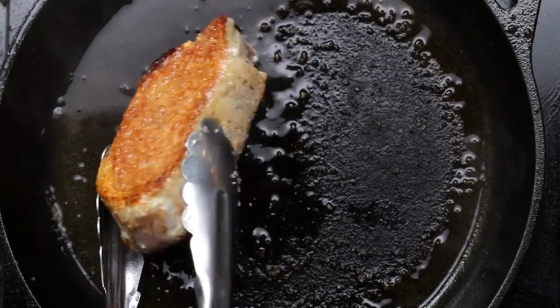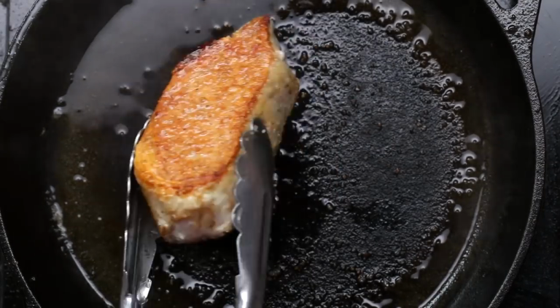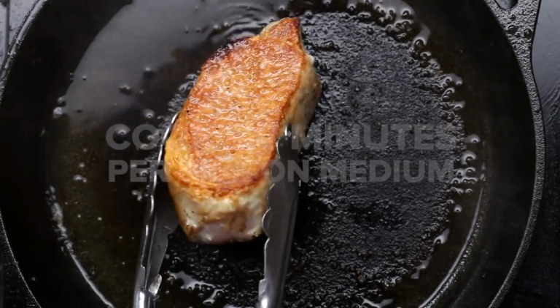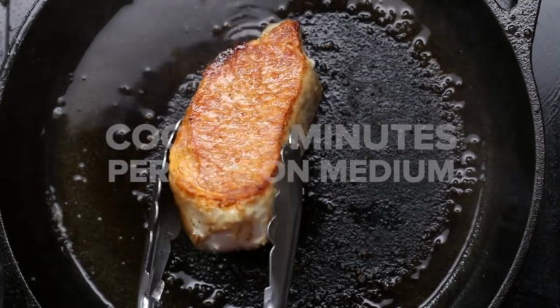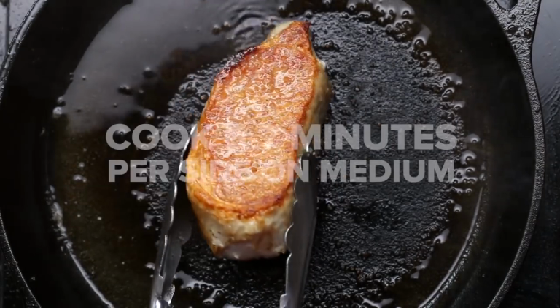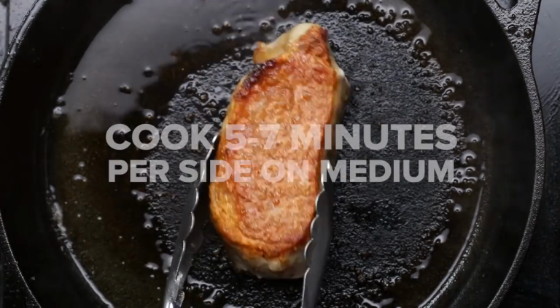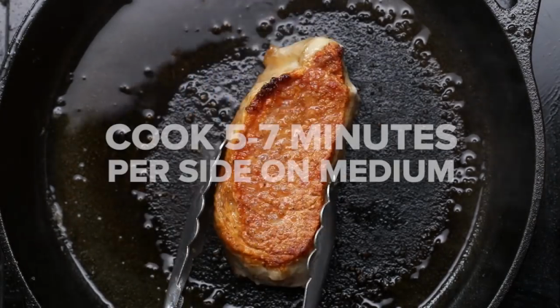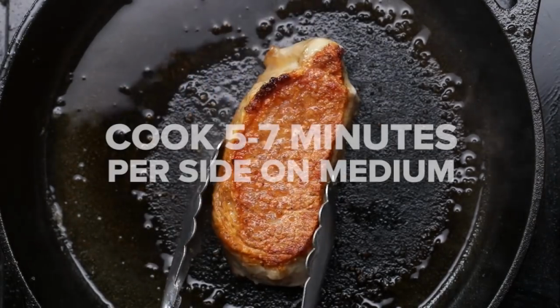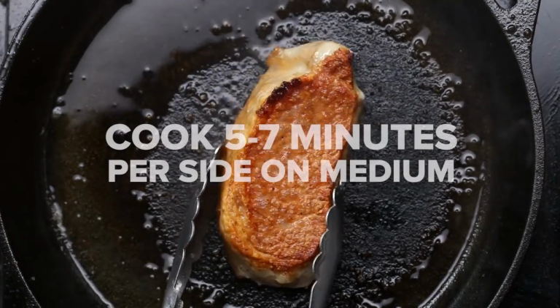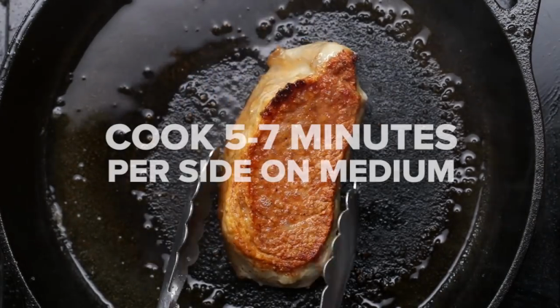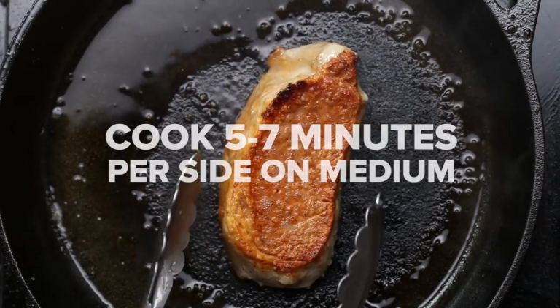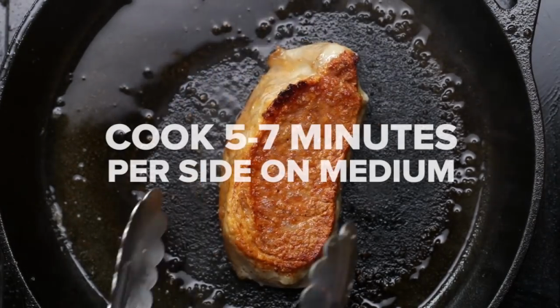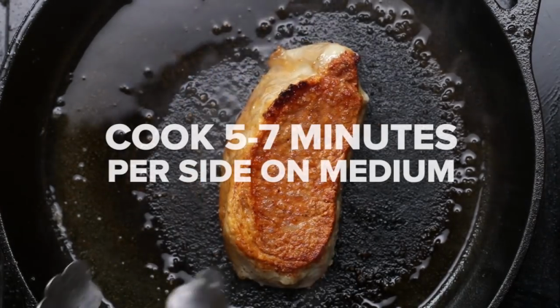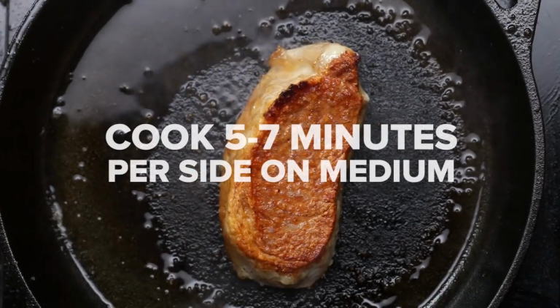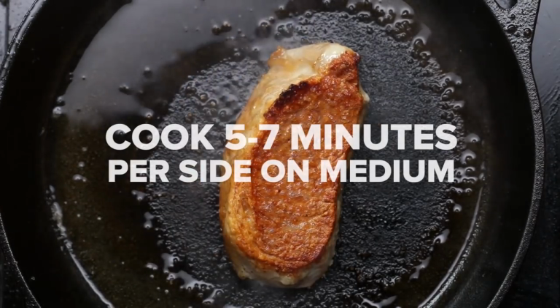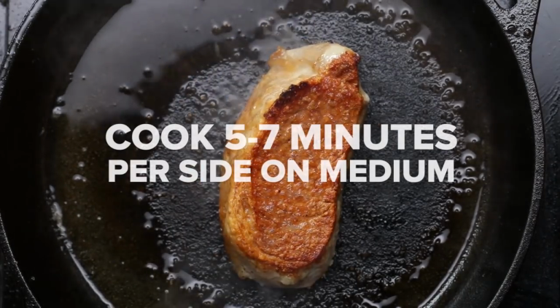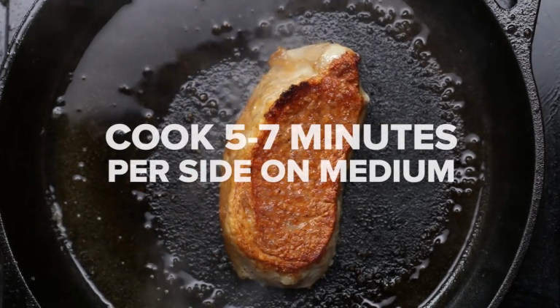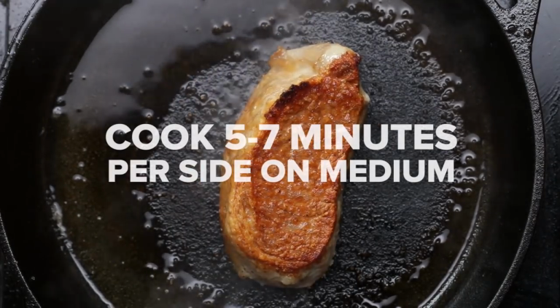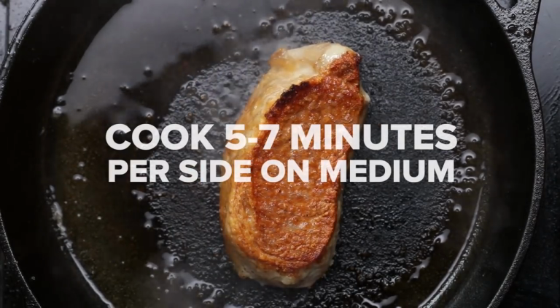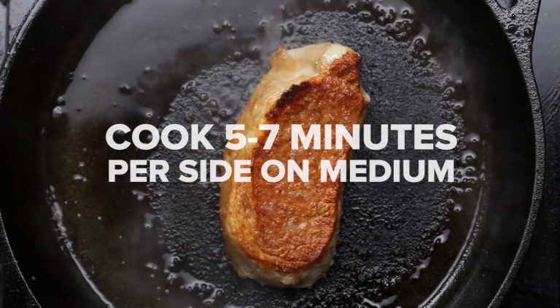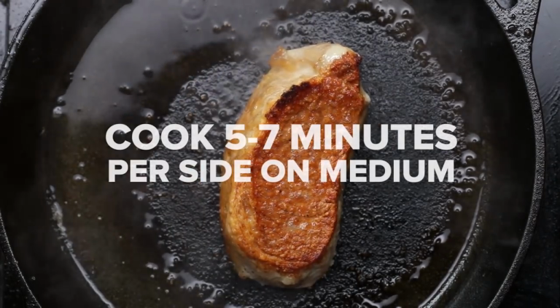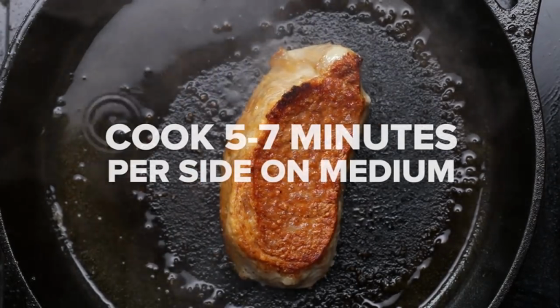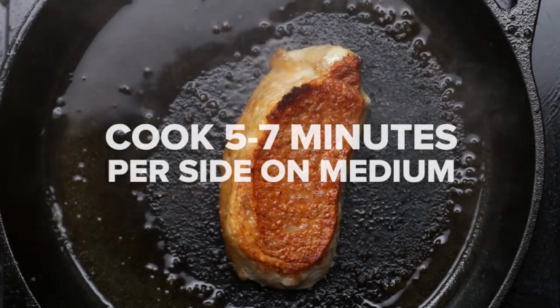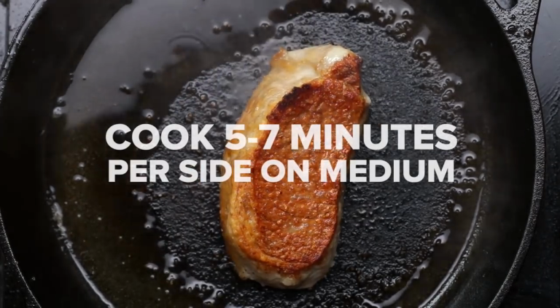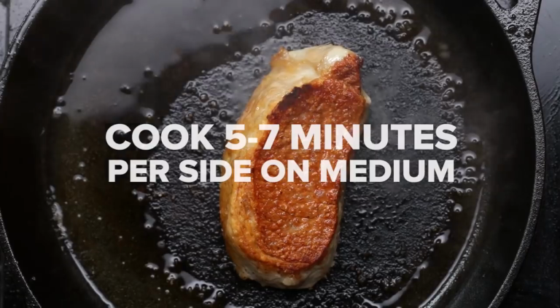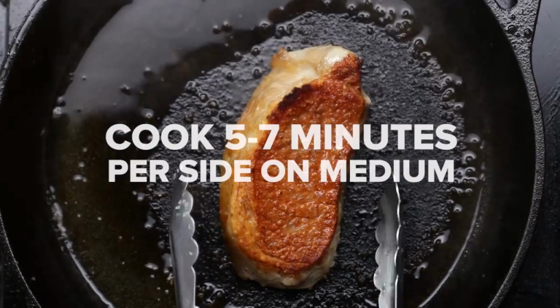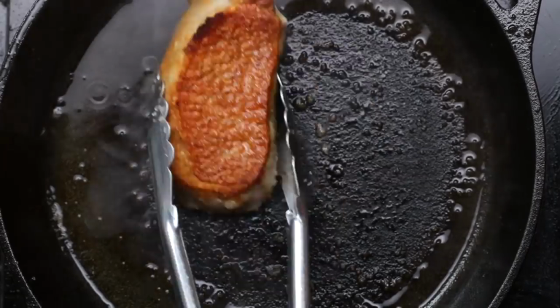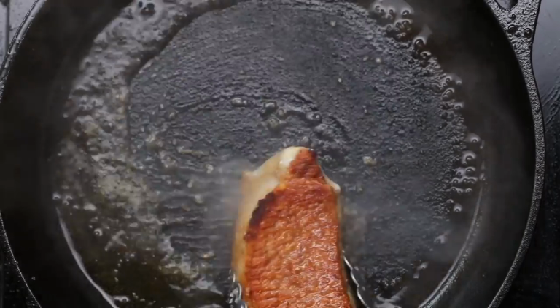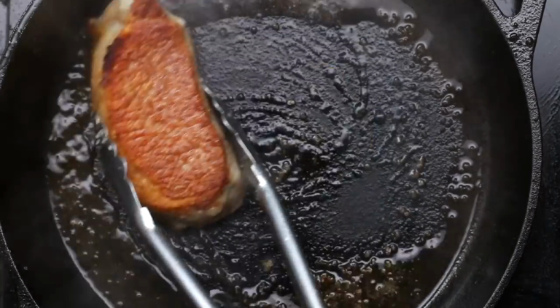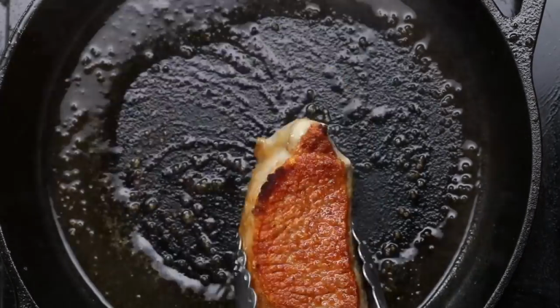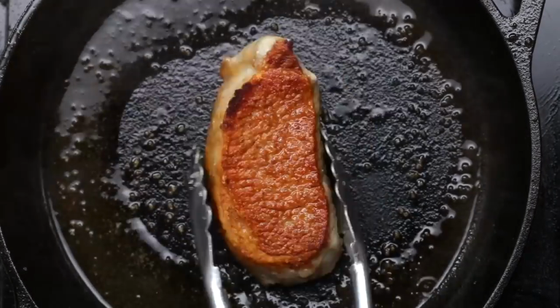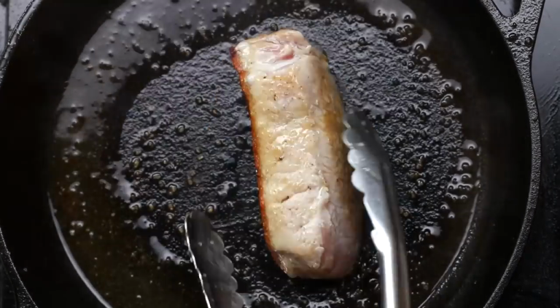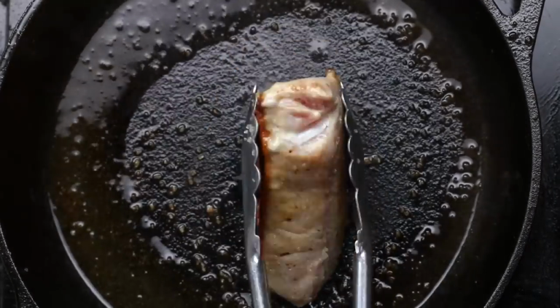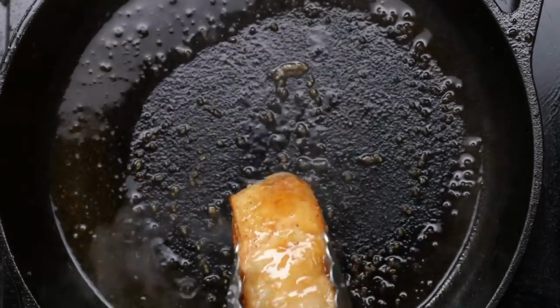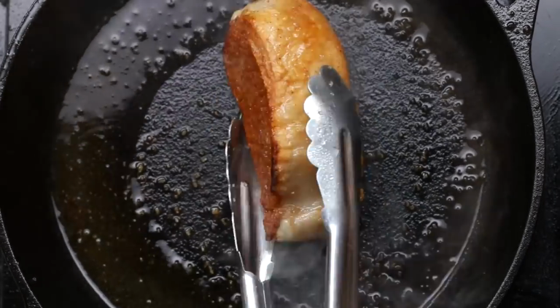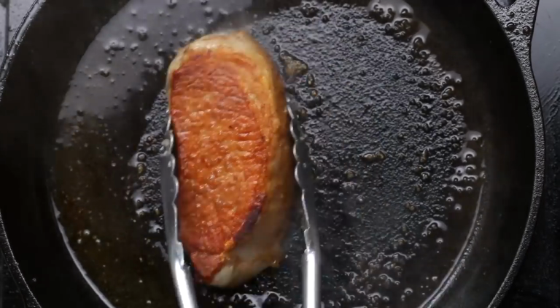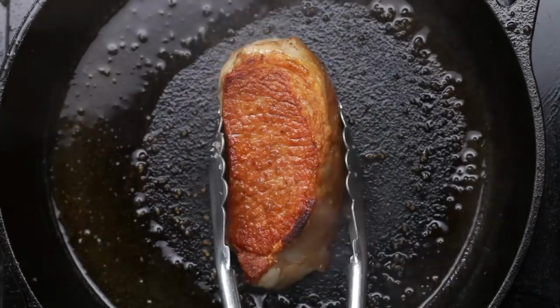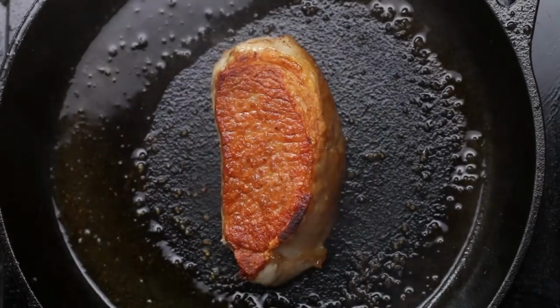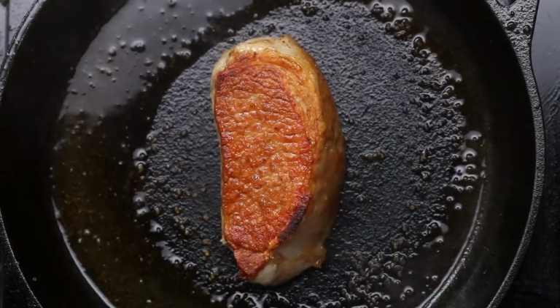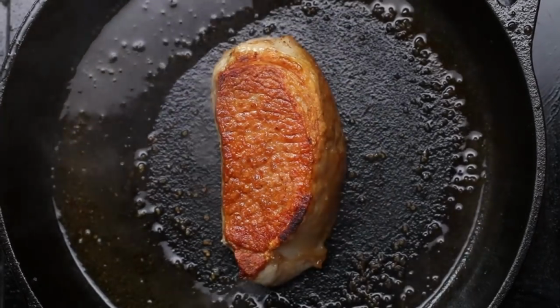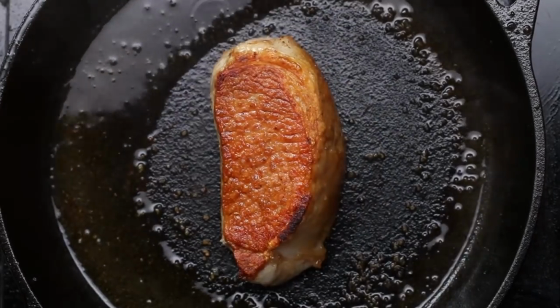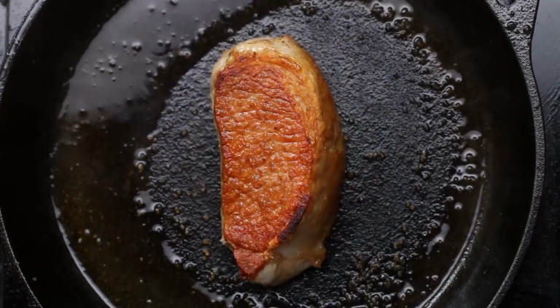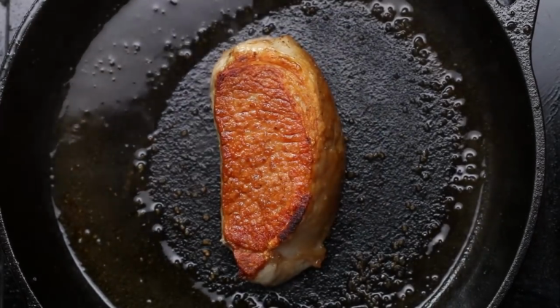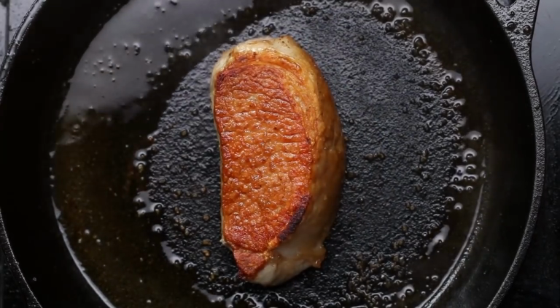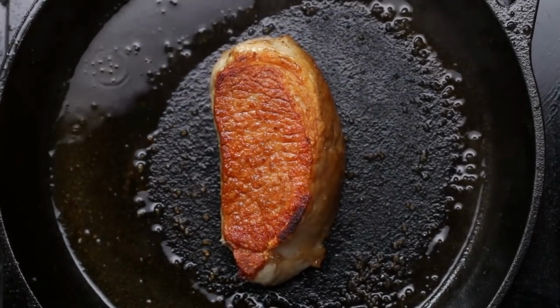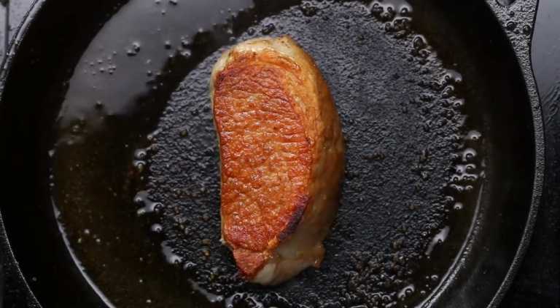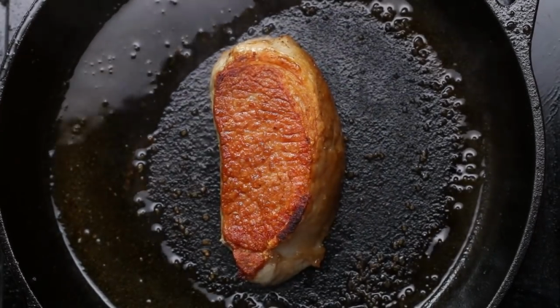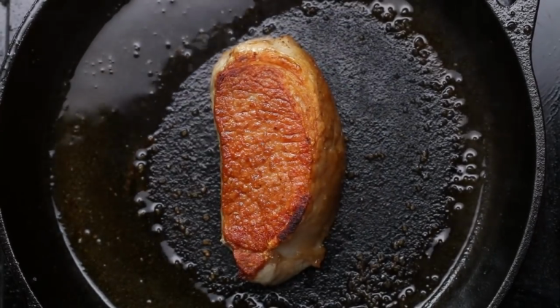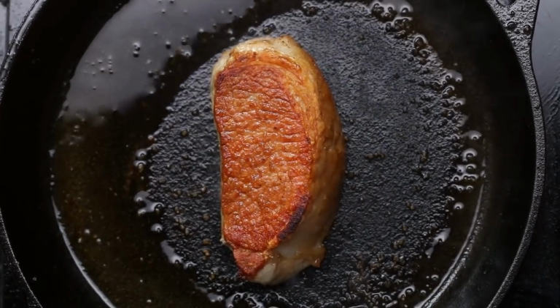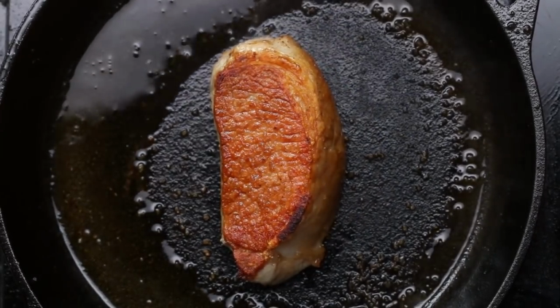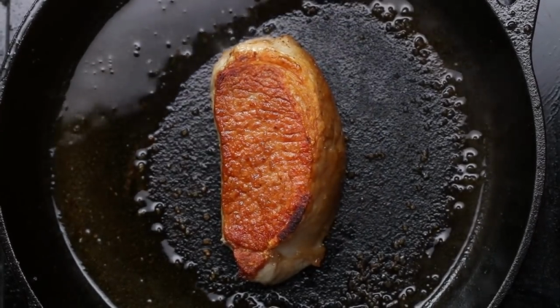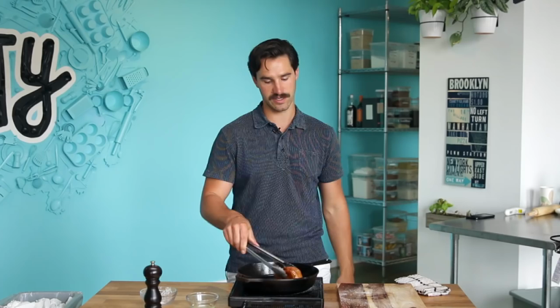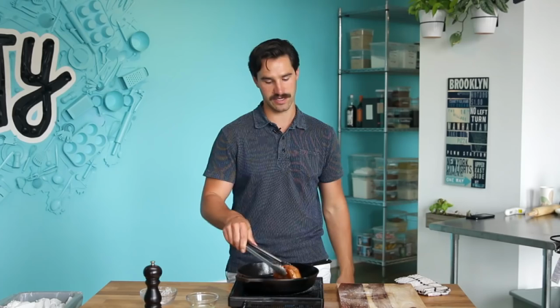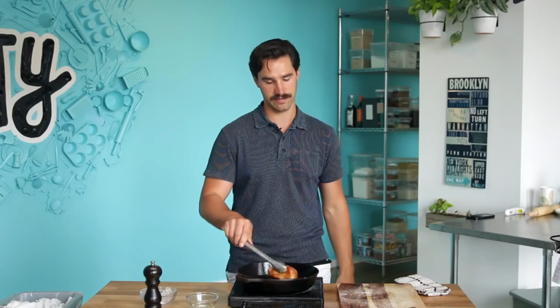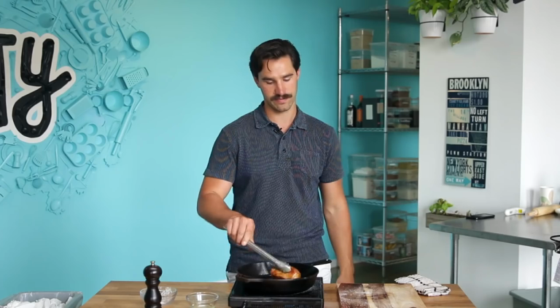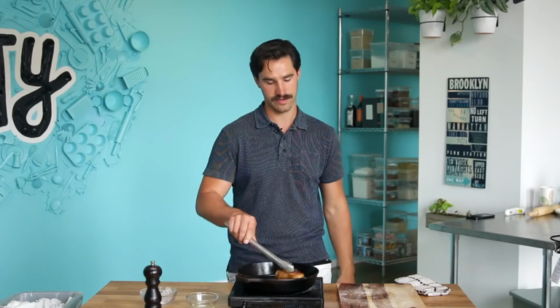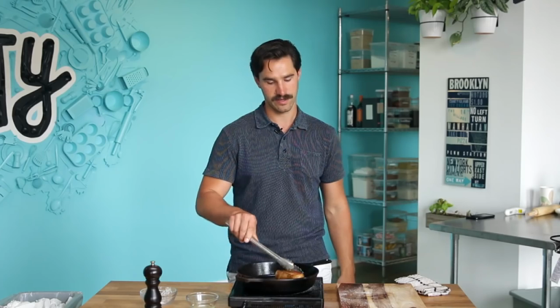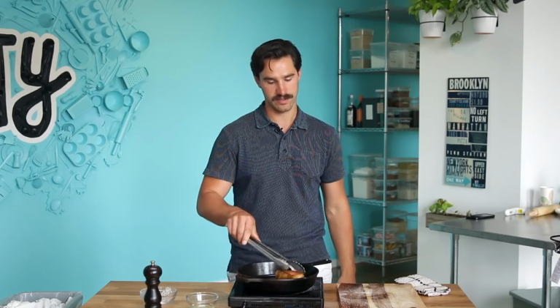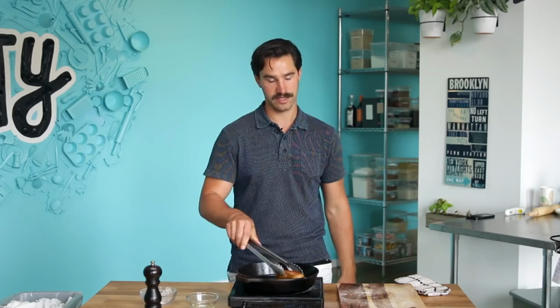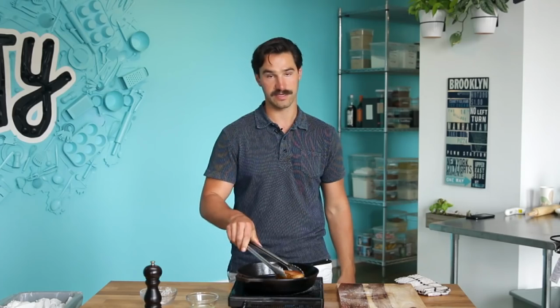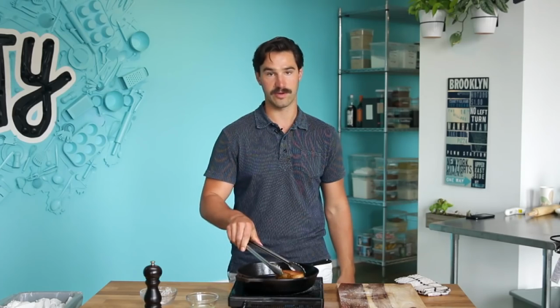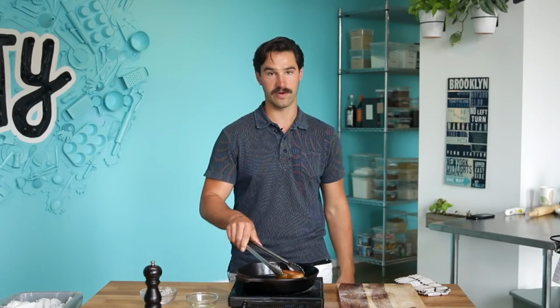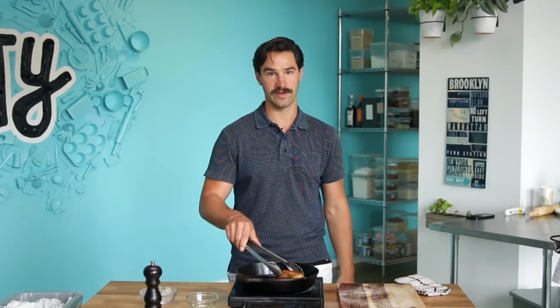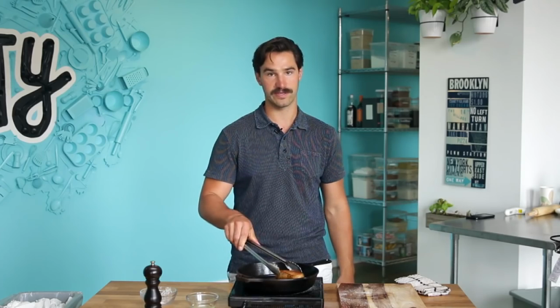Ta-da! It's a golden pork chop. You'll notice I've rotated this one a lot and played with it a lot.